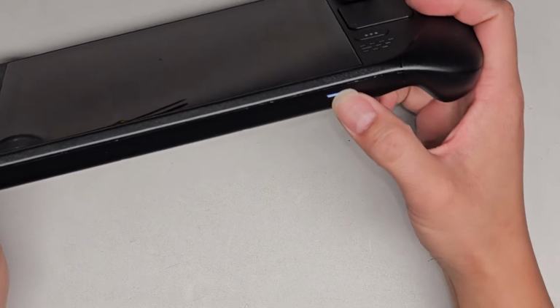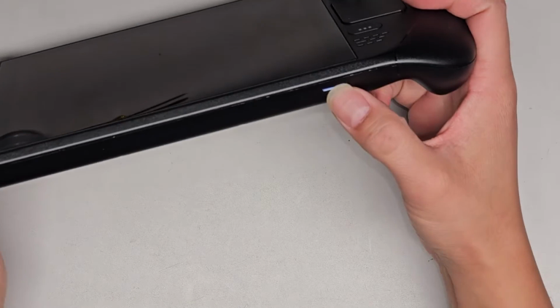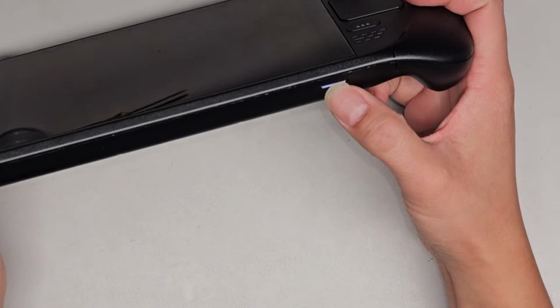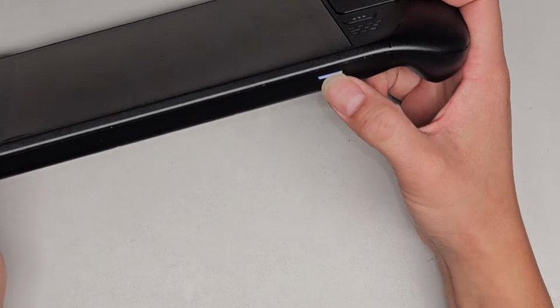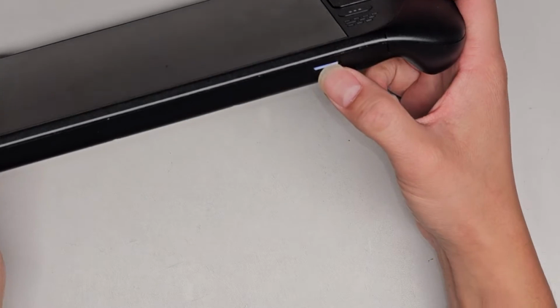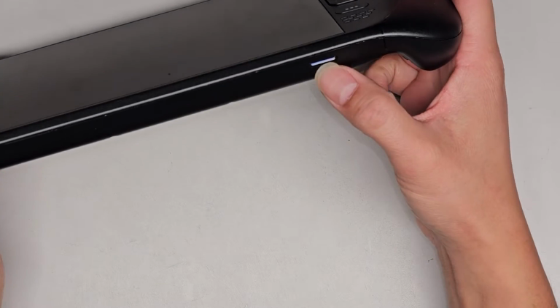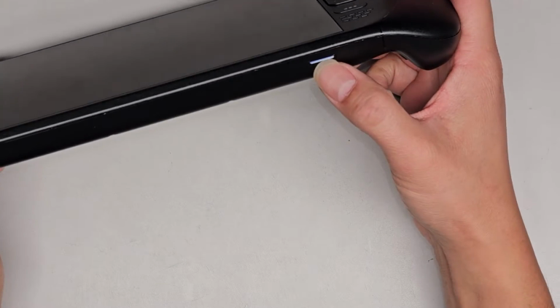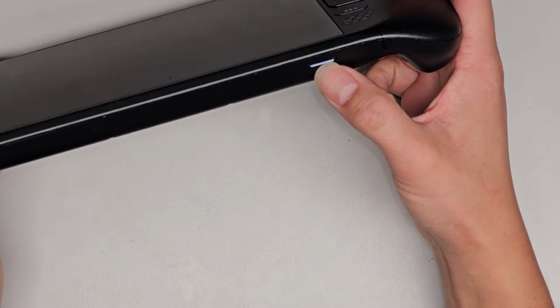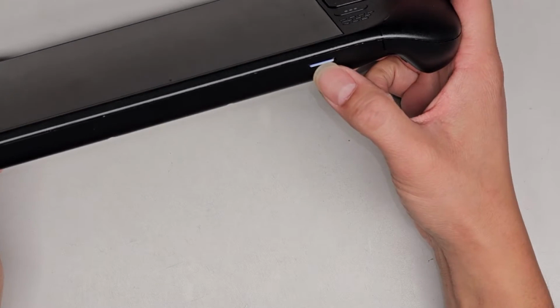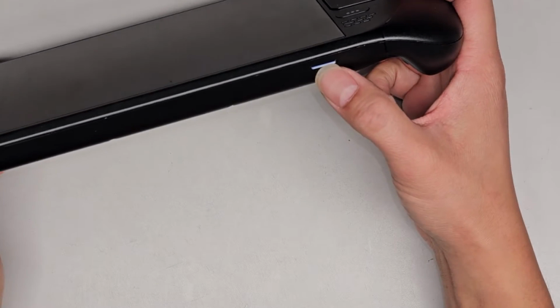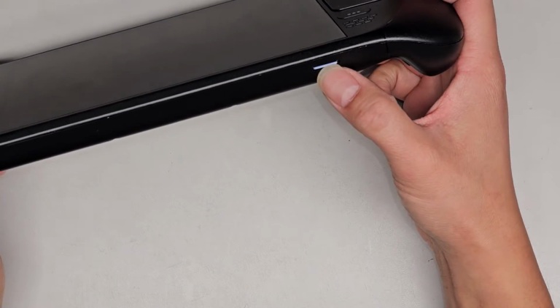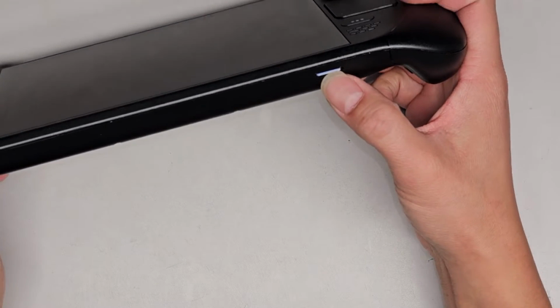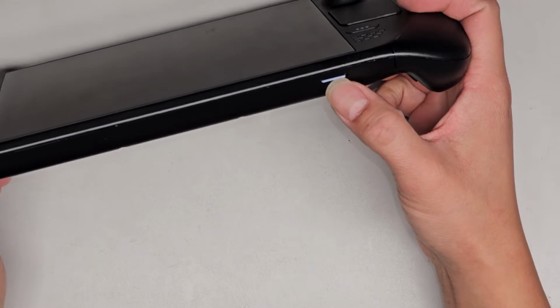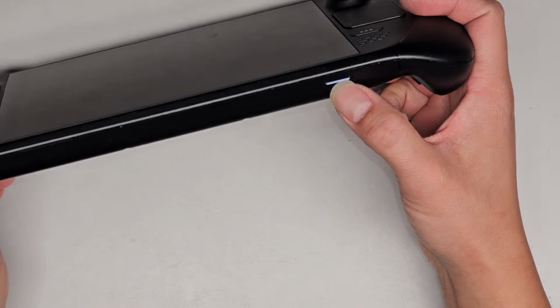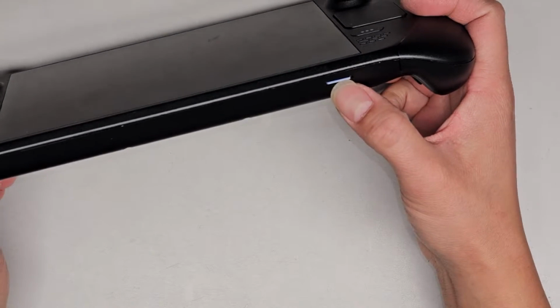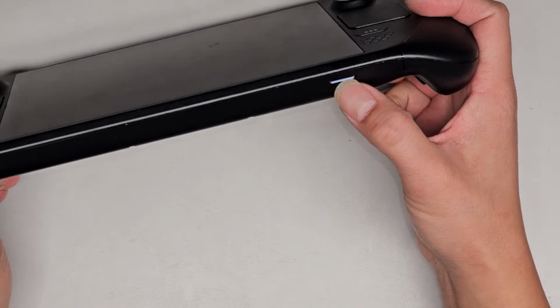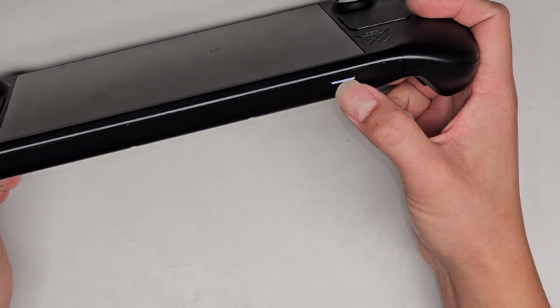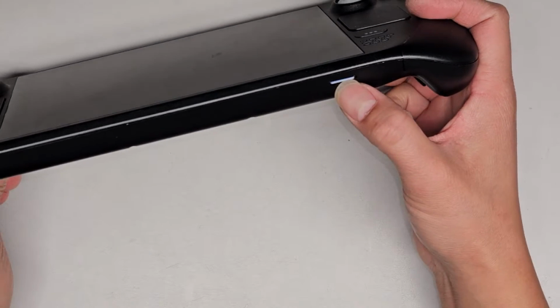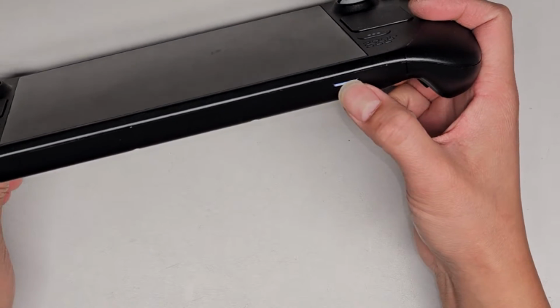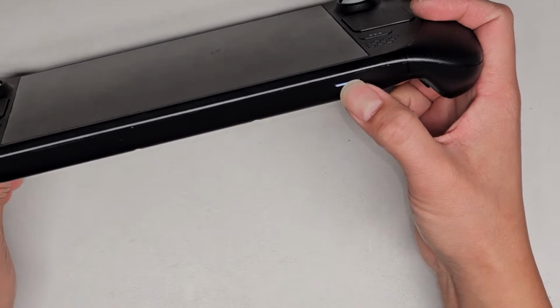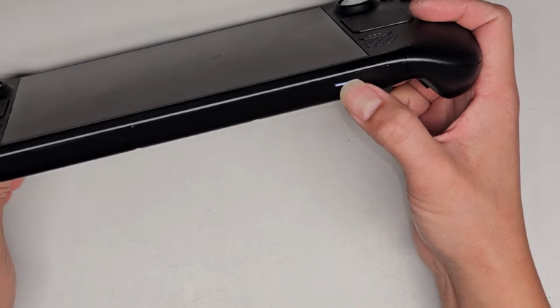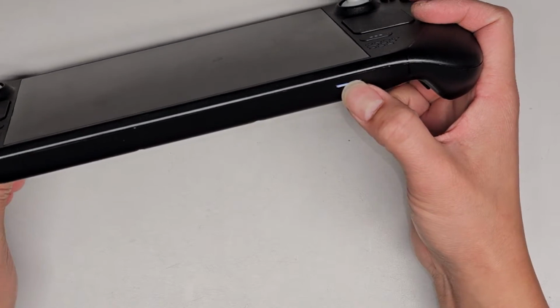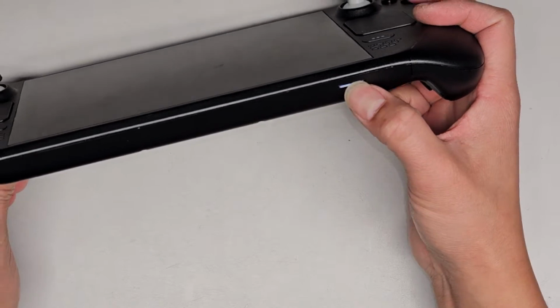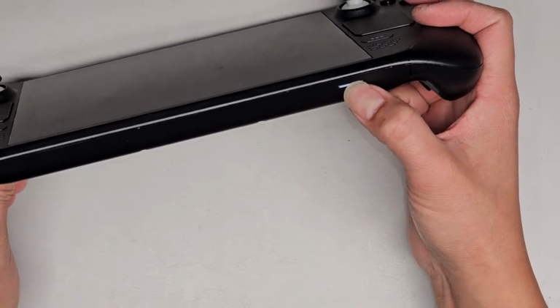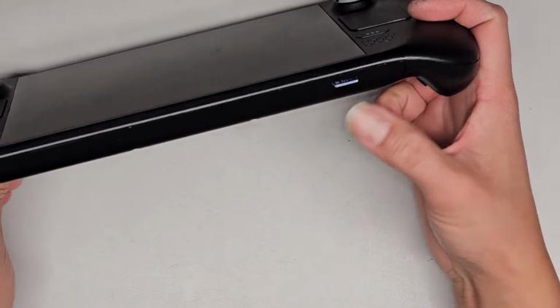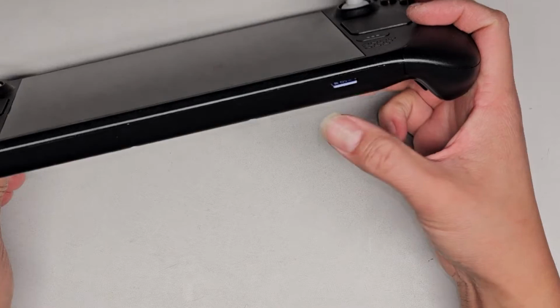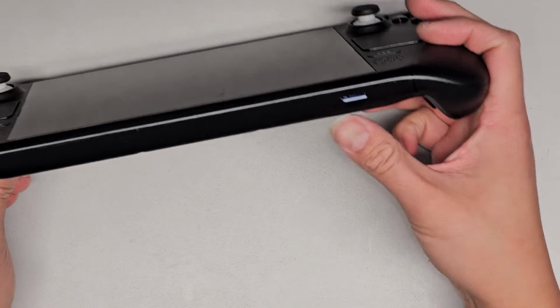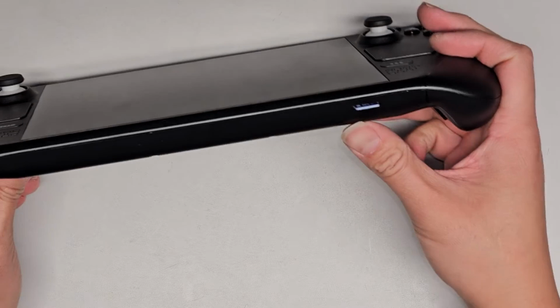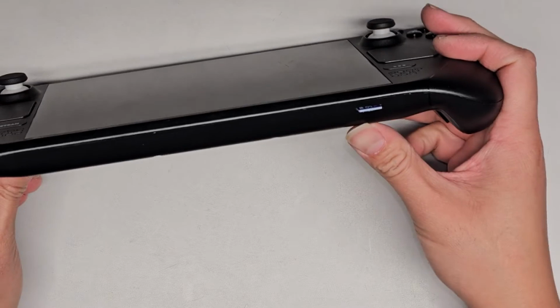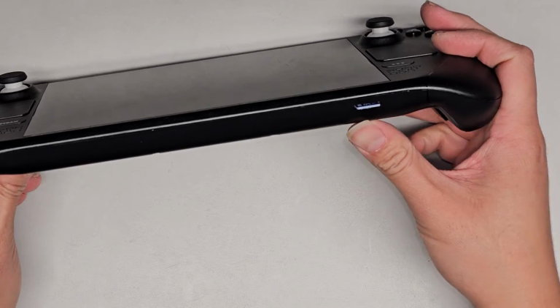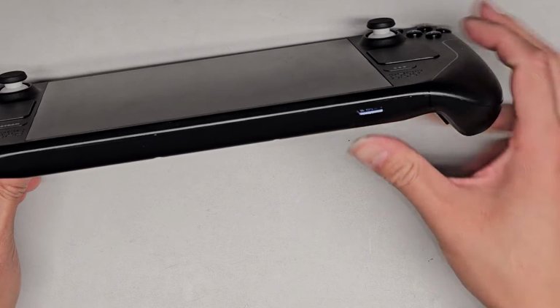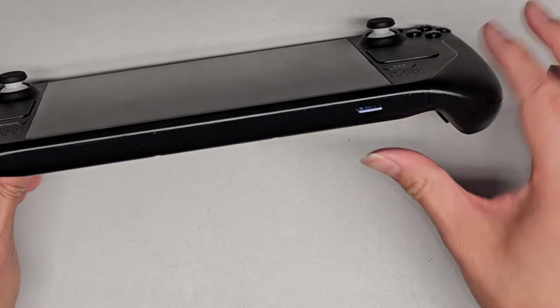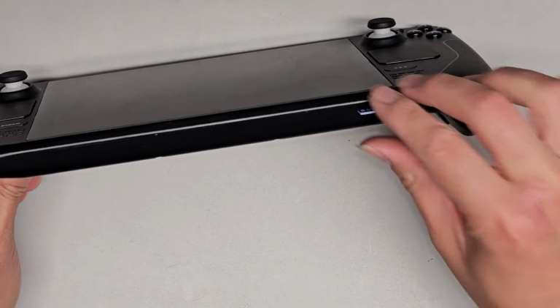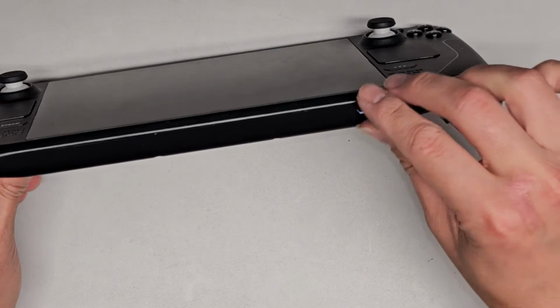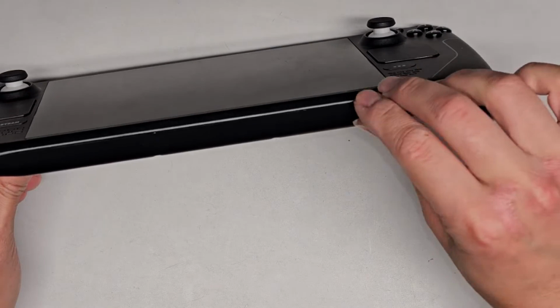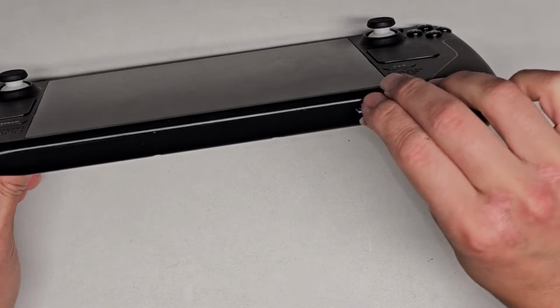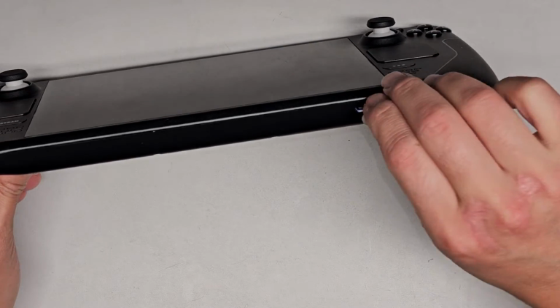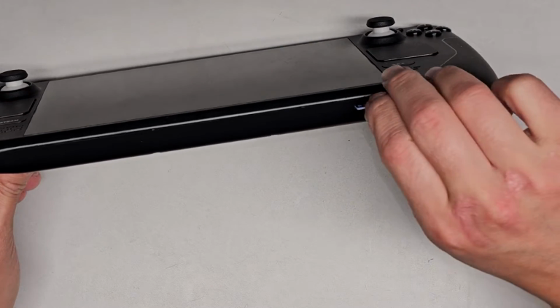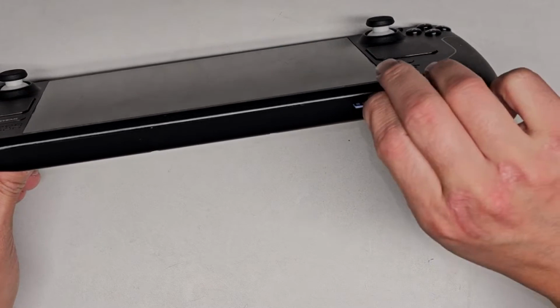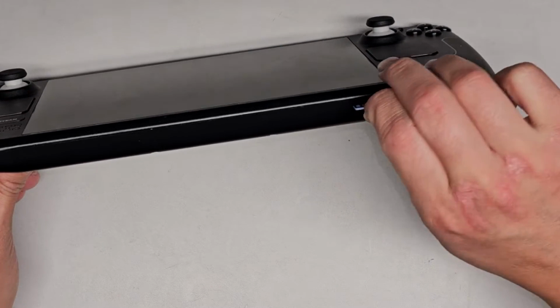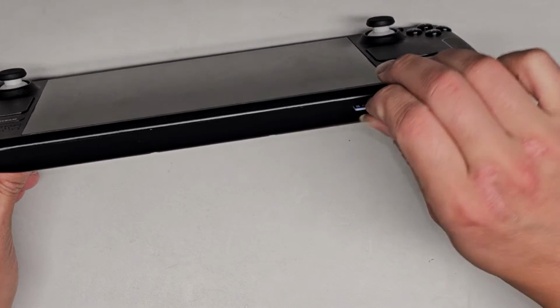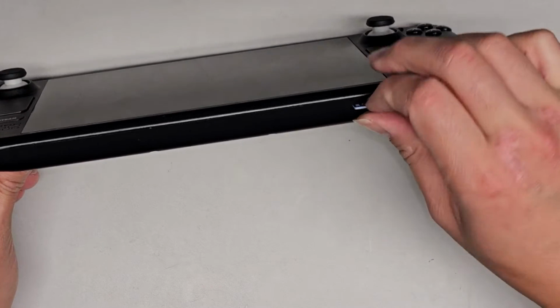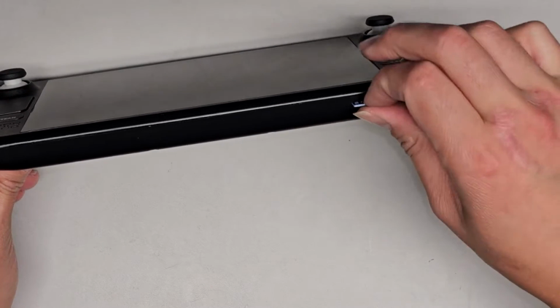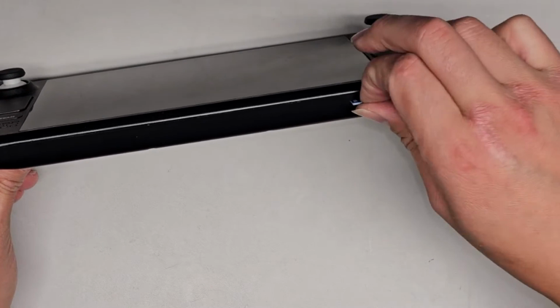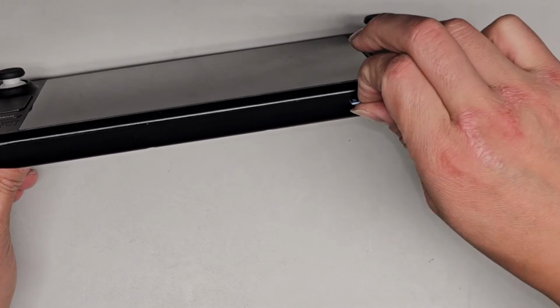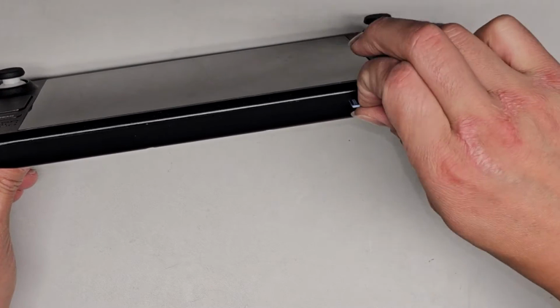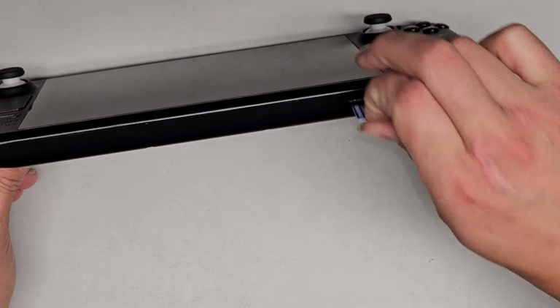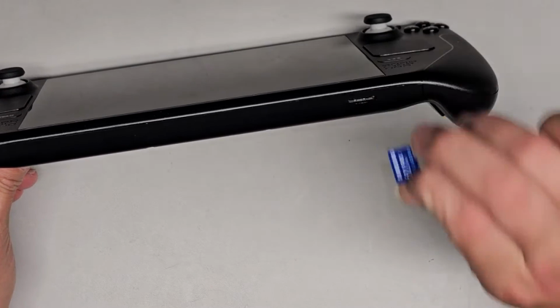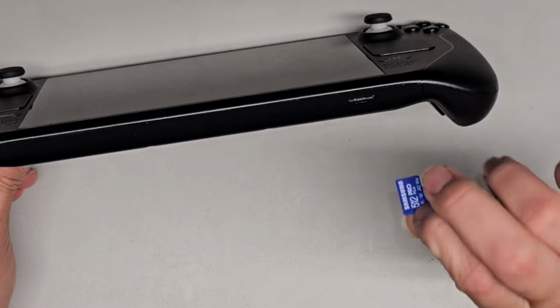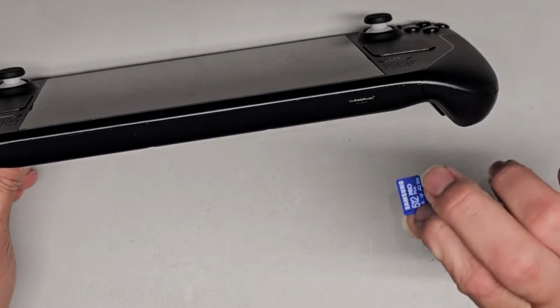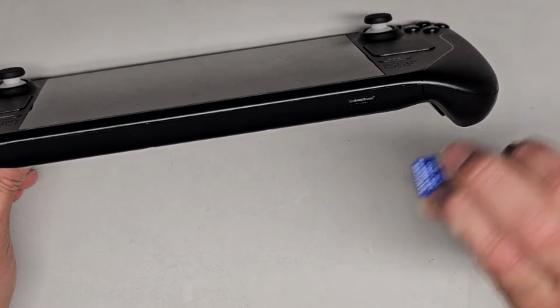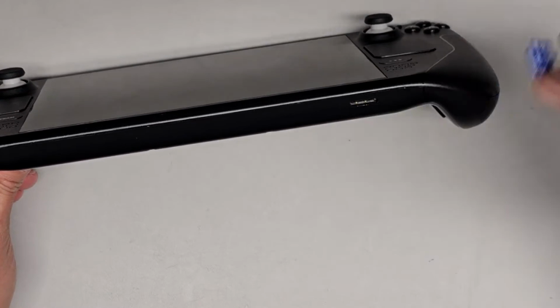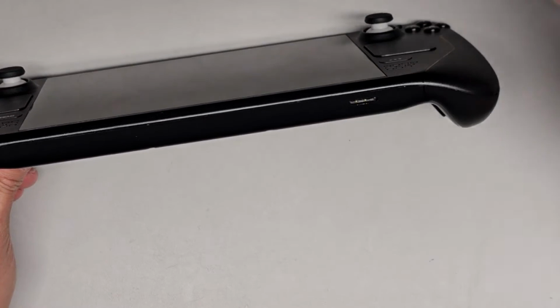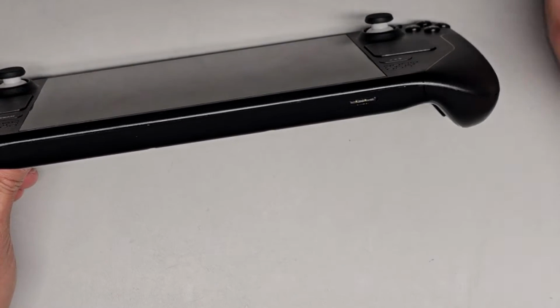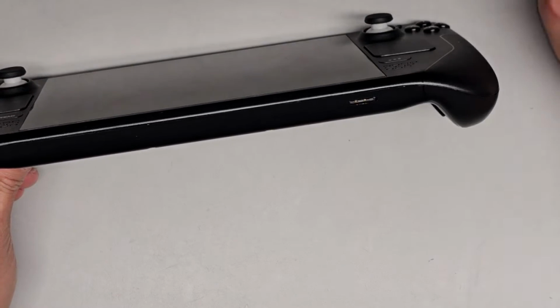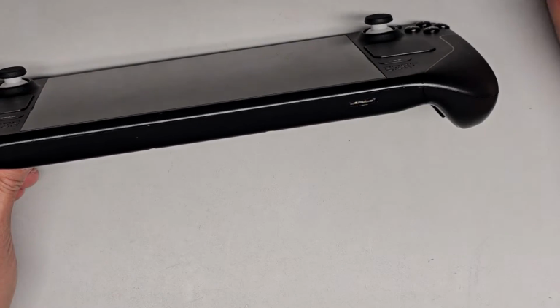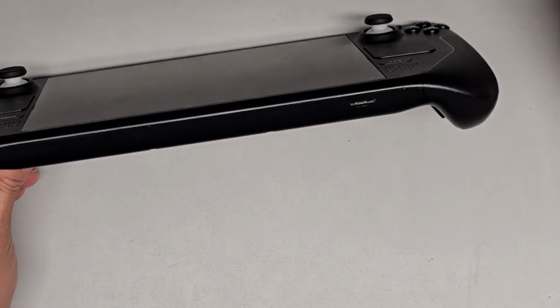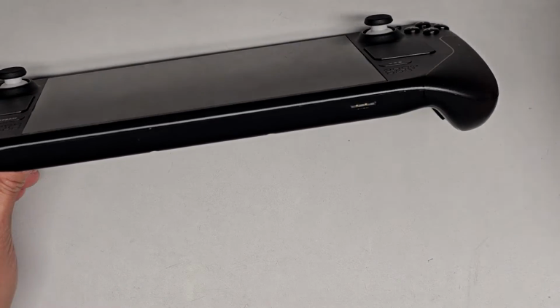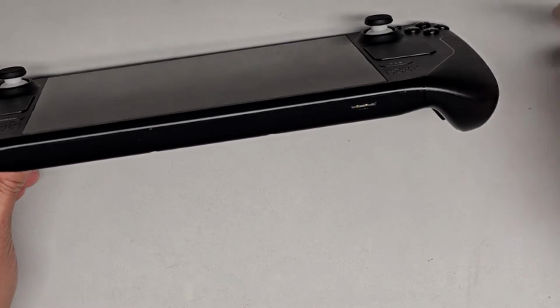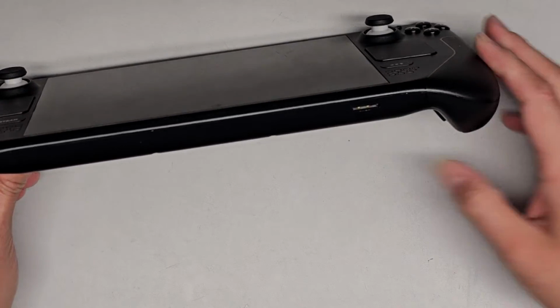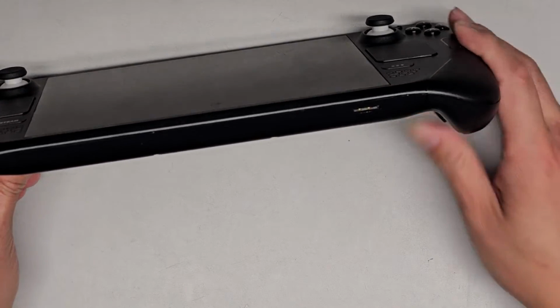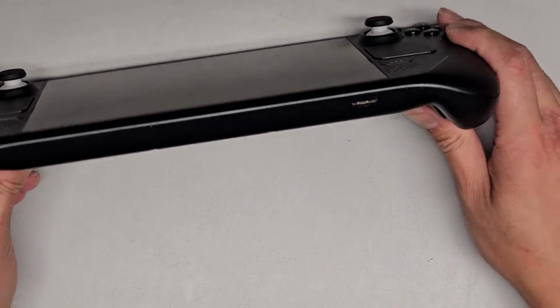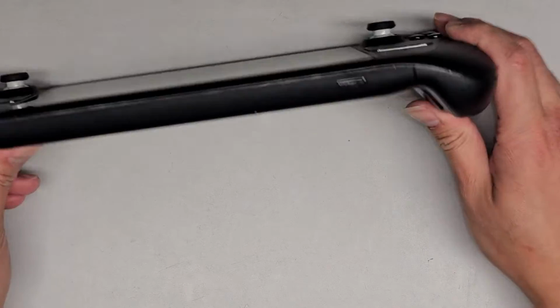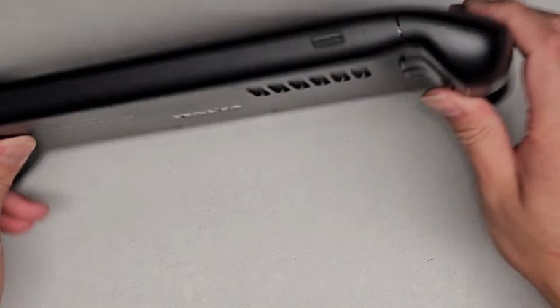Next we're going to remove the micro SD card if you have one. Just push it in, it pops out, and then take that out and set it aside.